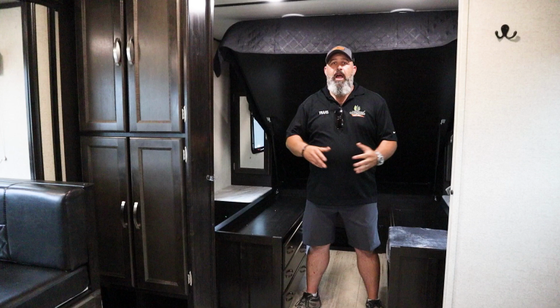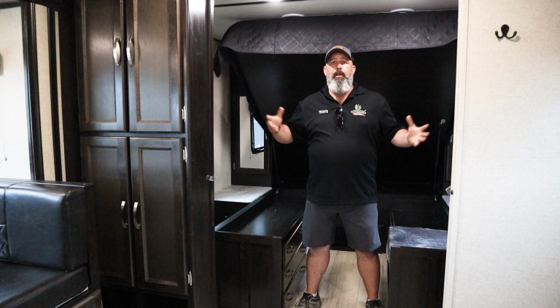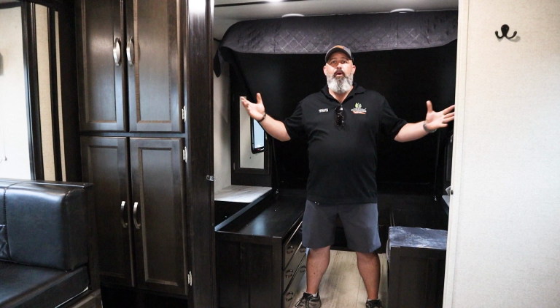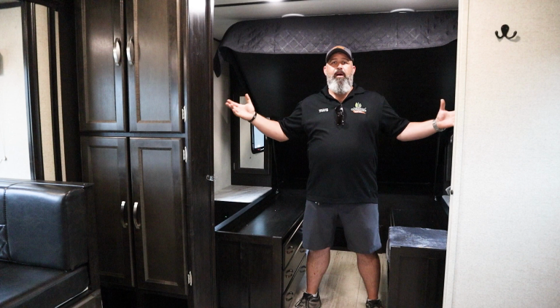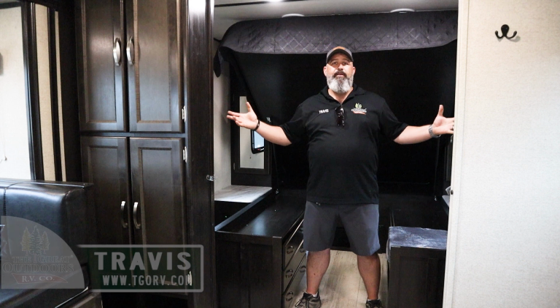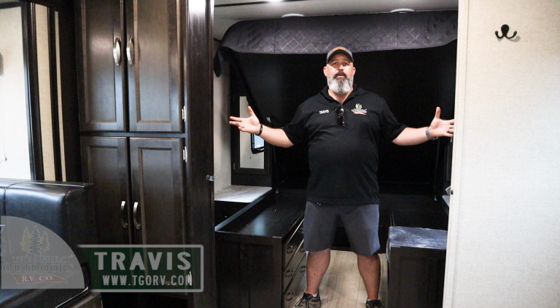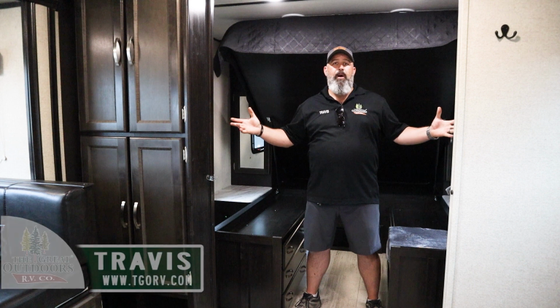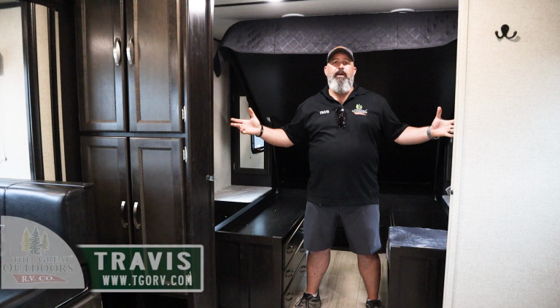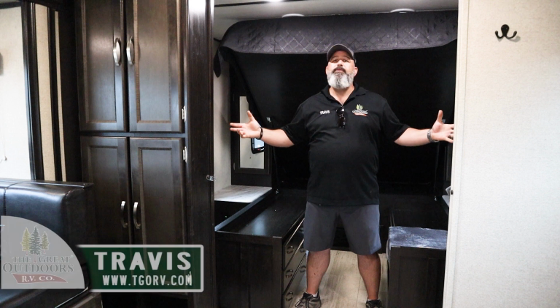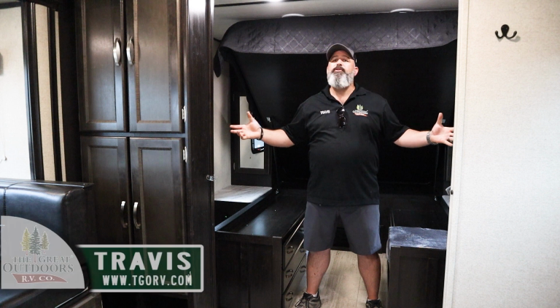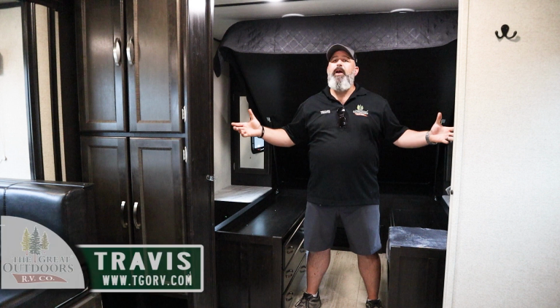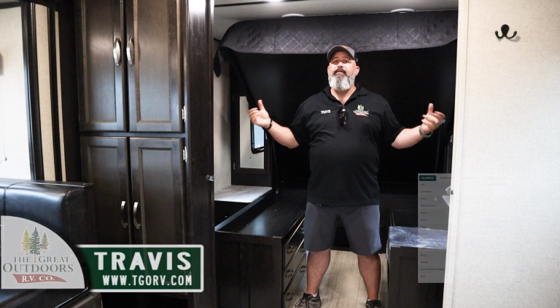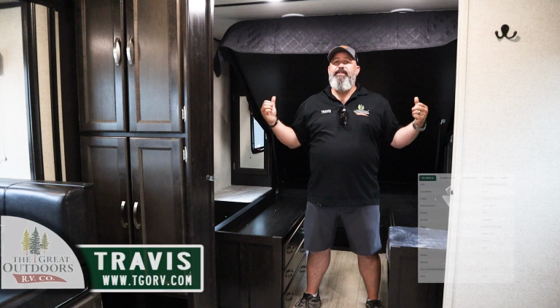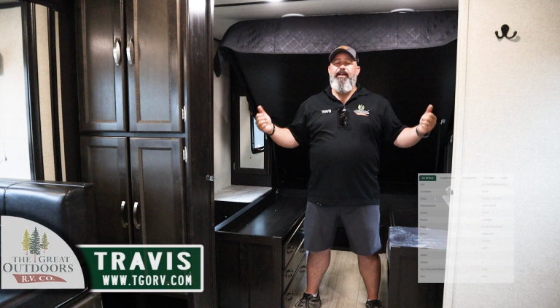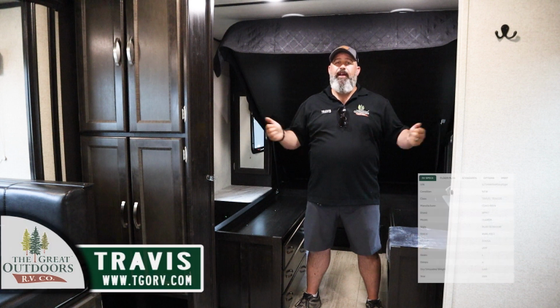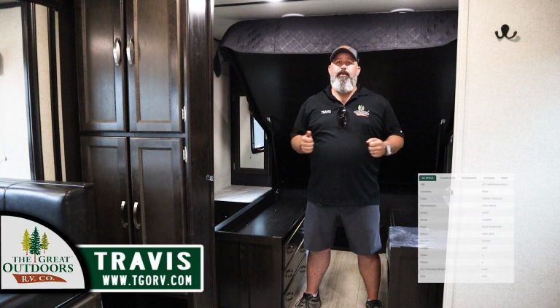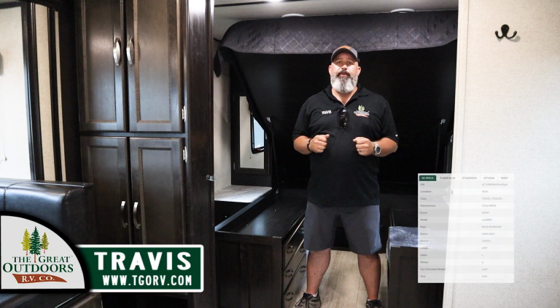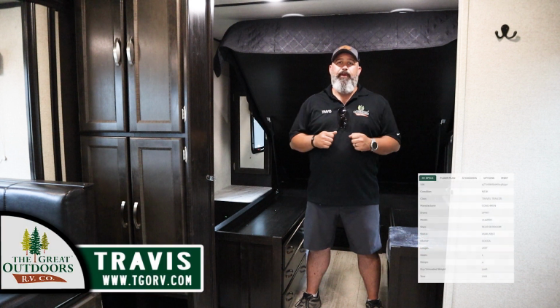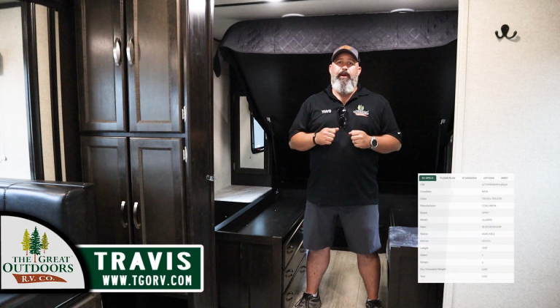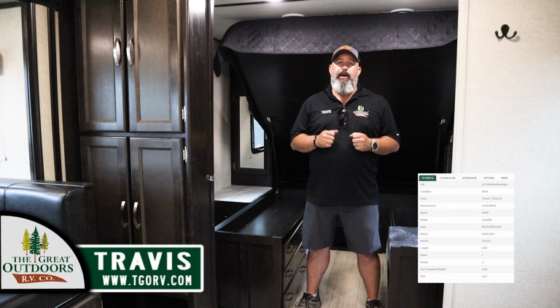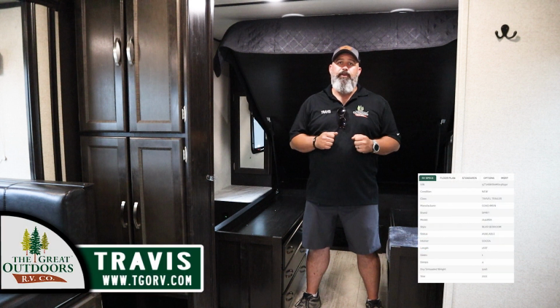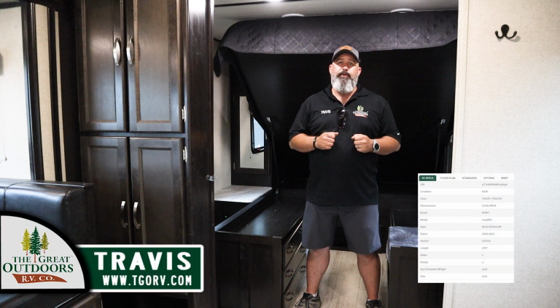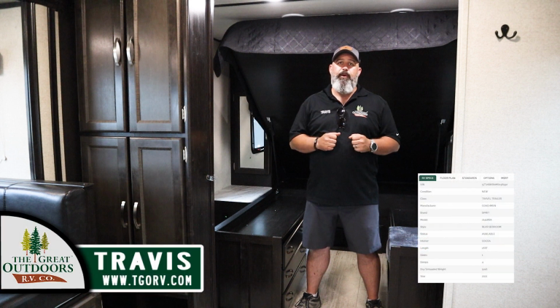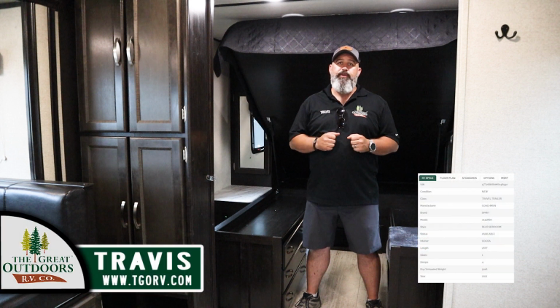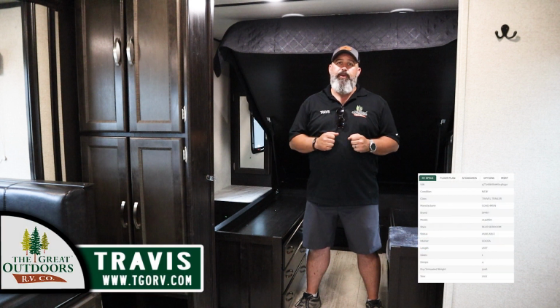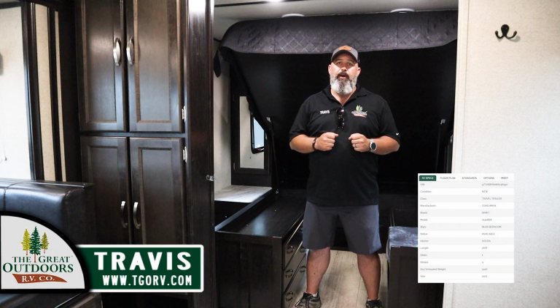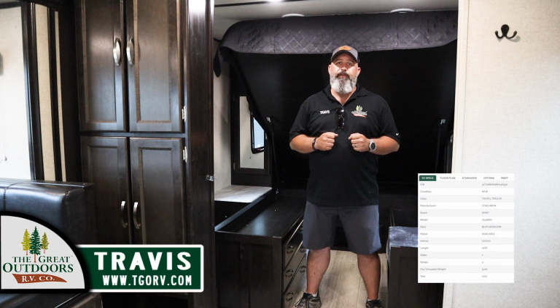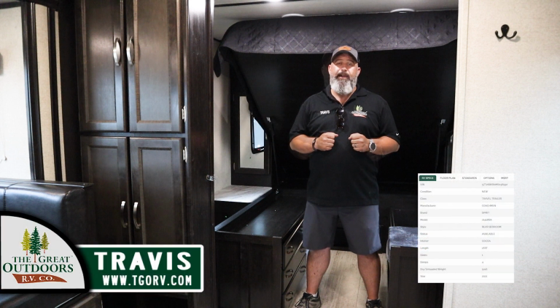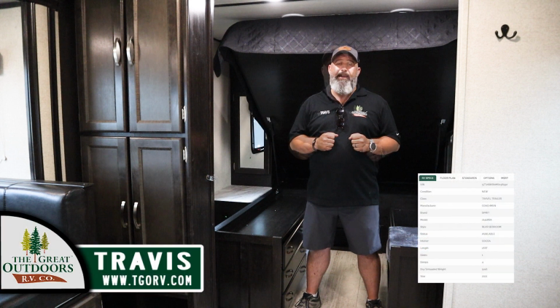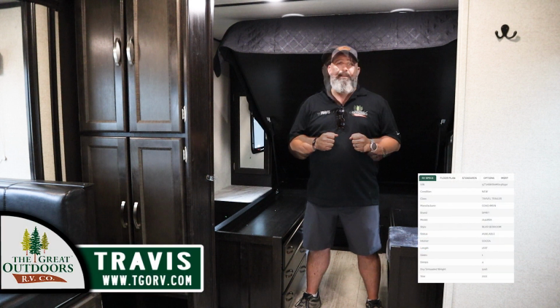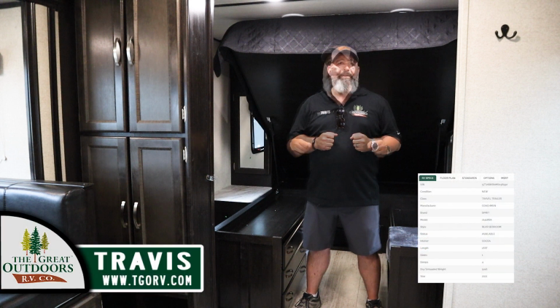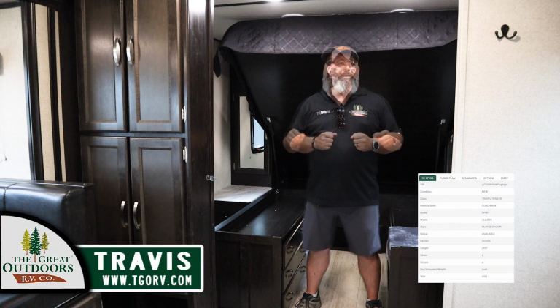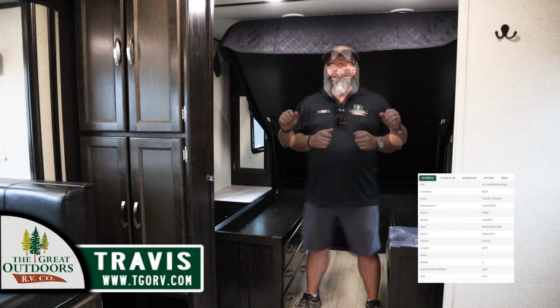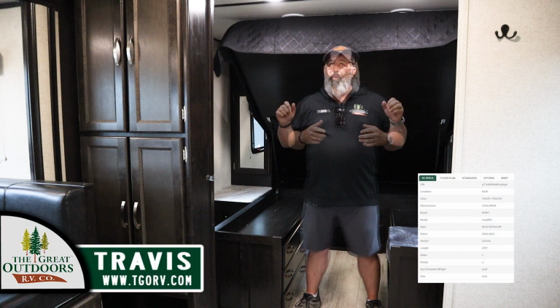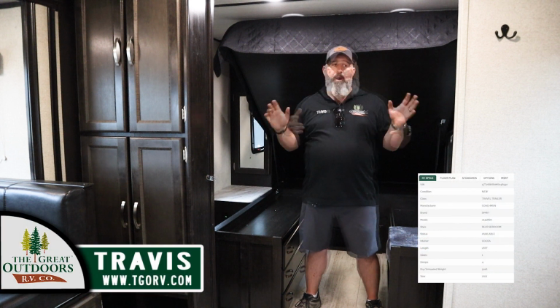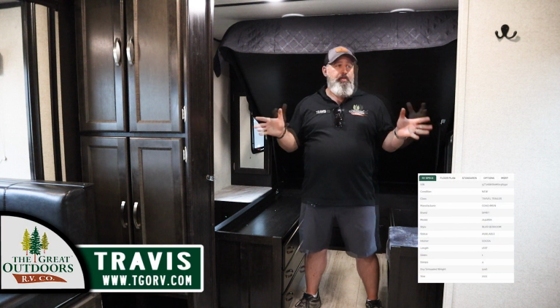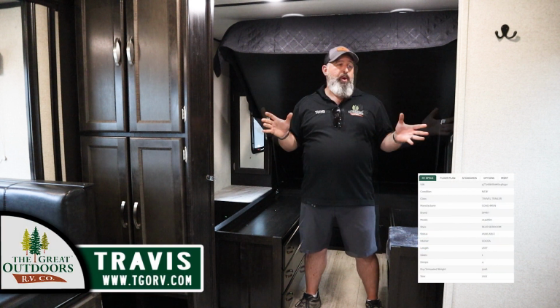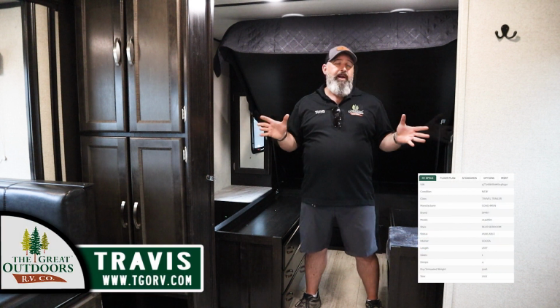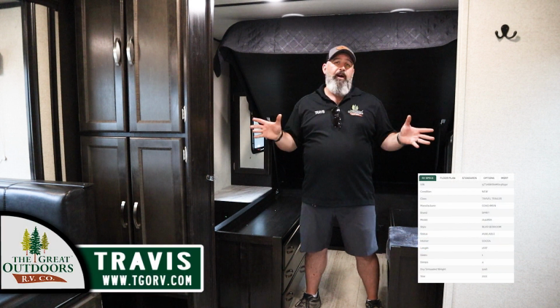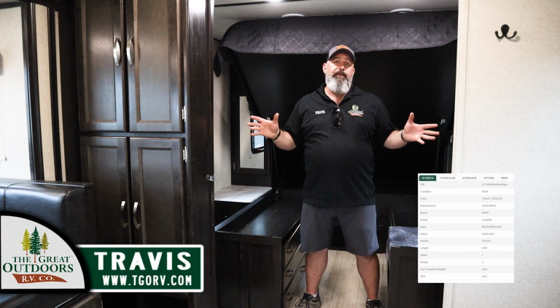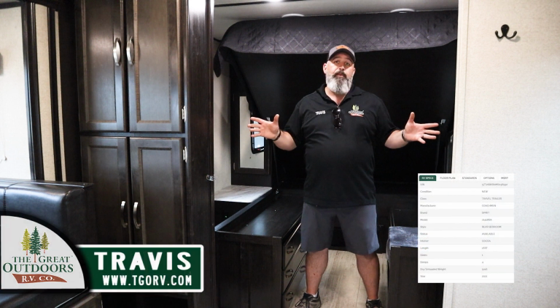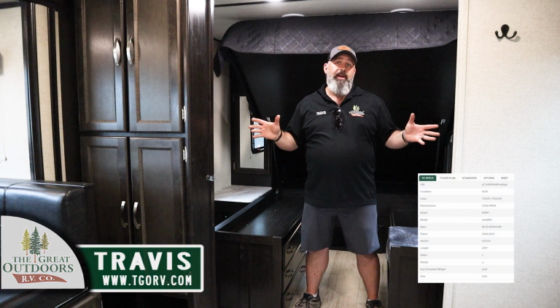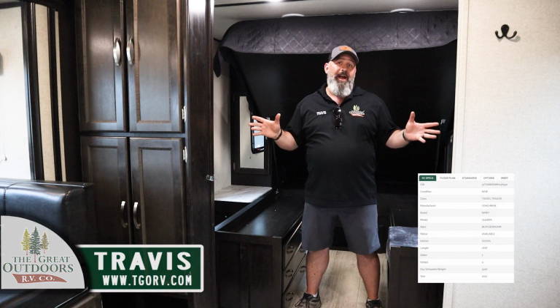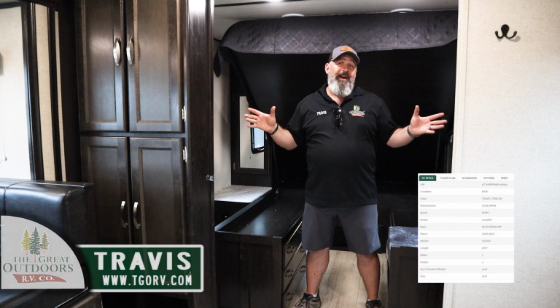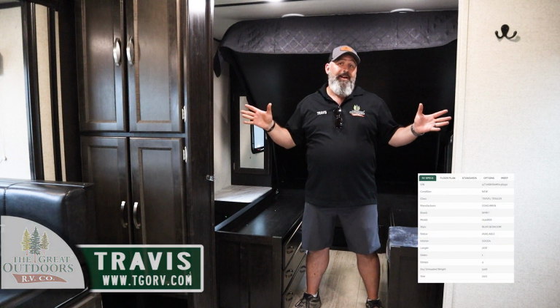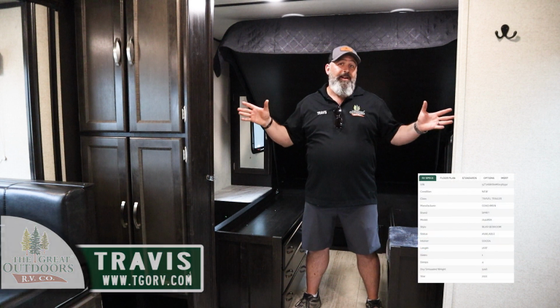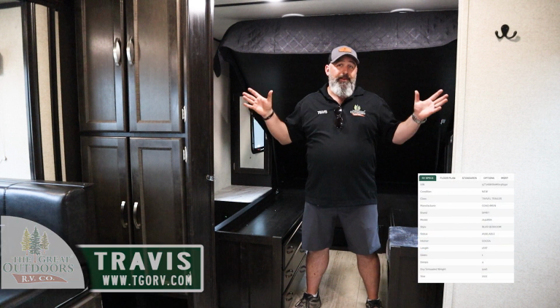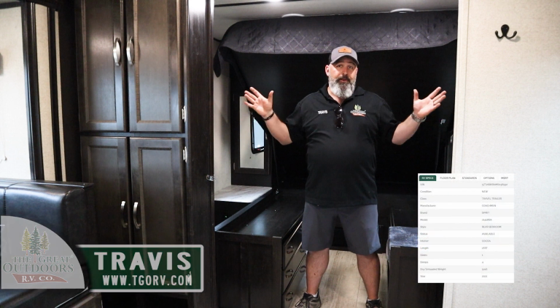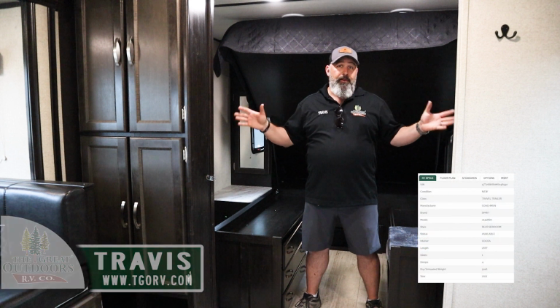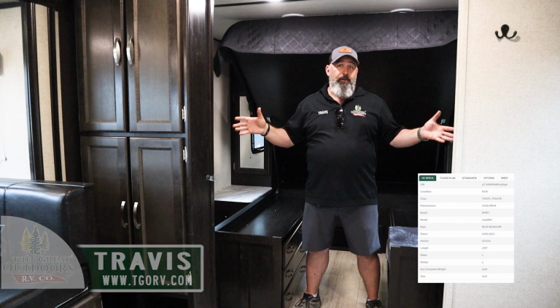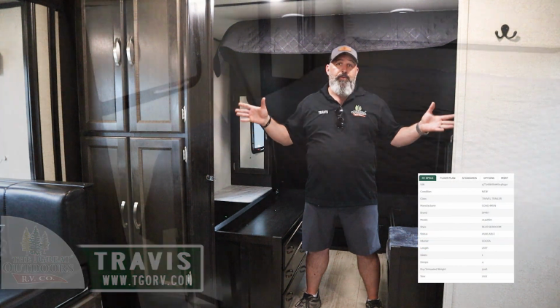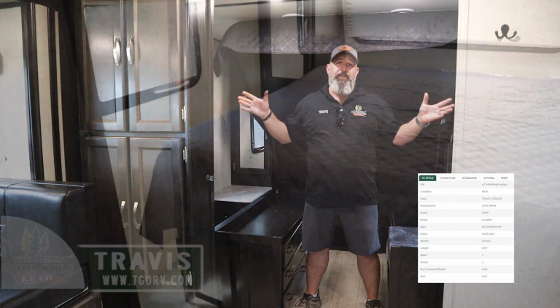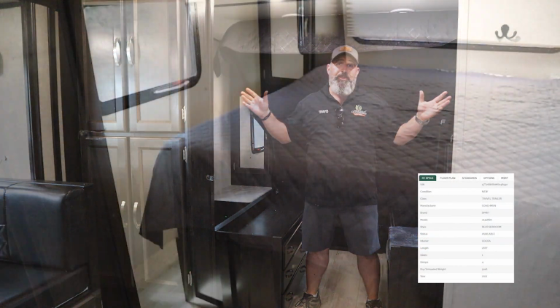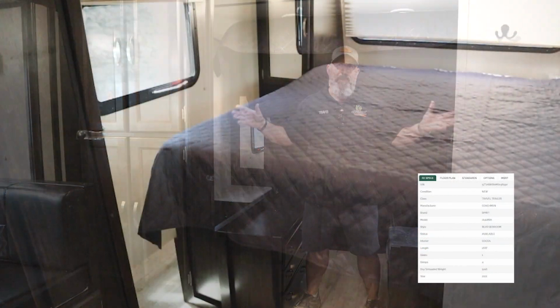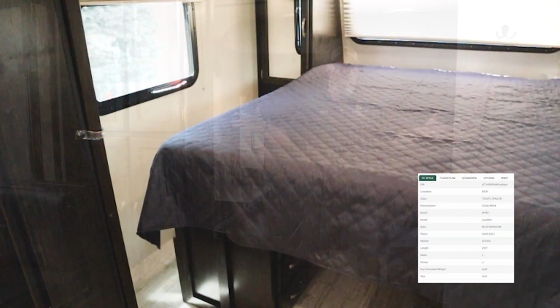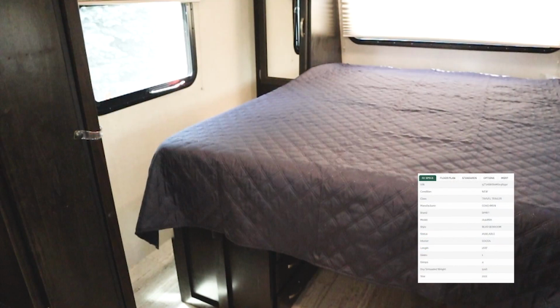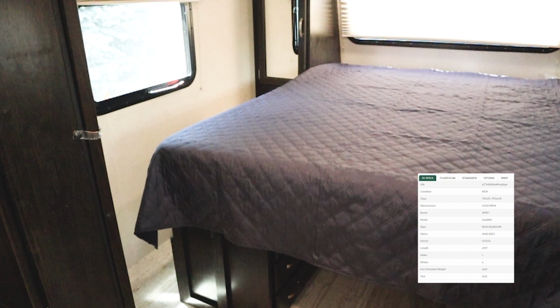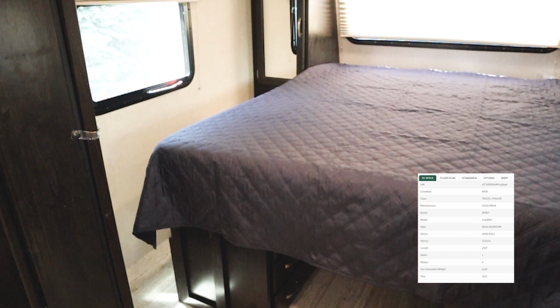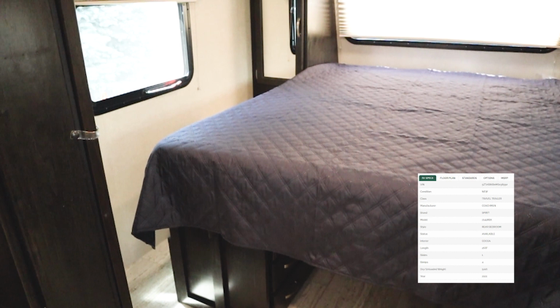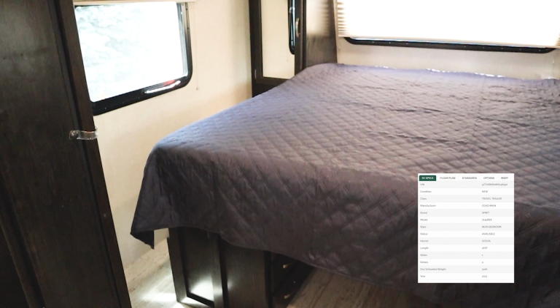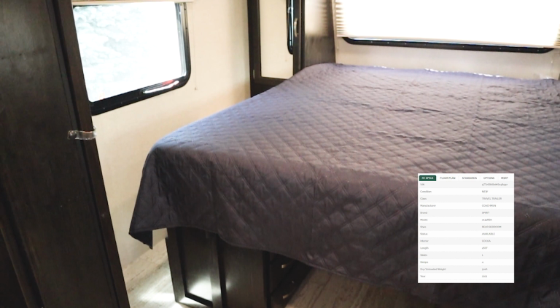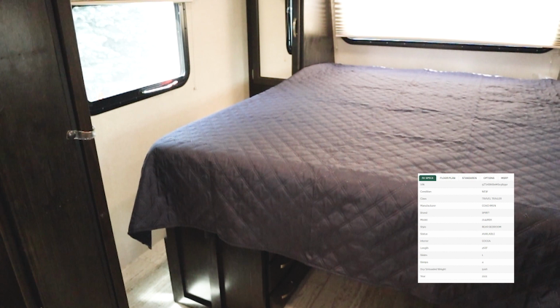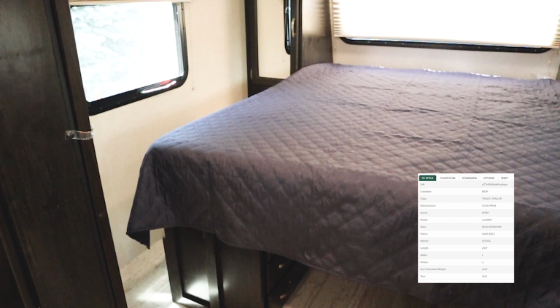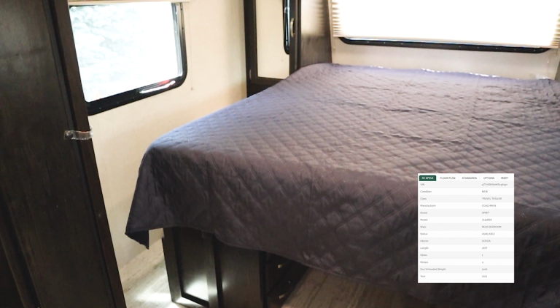Hello everyone, Travis again with The Great Outdoors RV. Want to point out that we got in a new Spirit from Coachman.